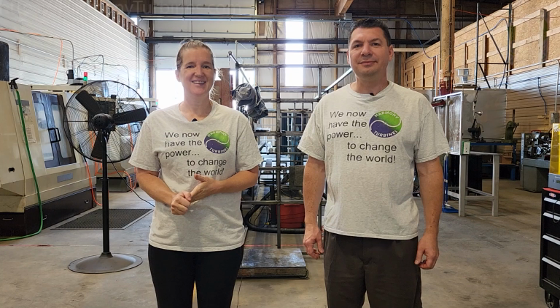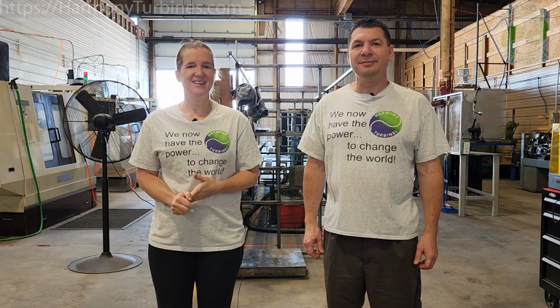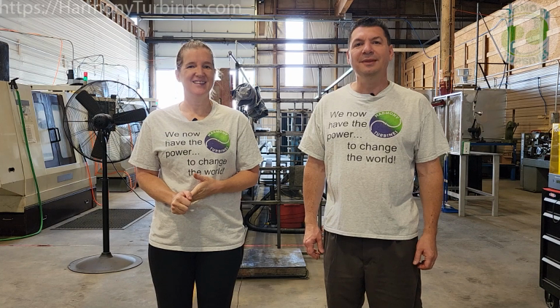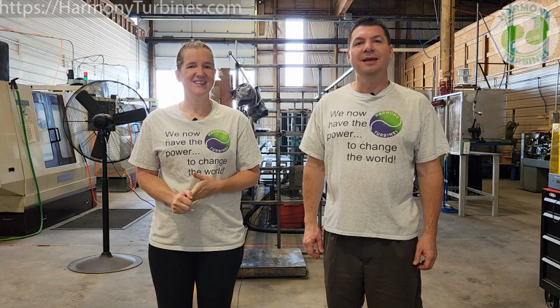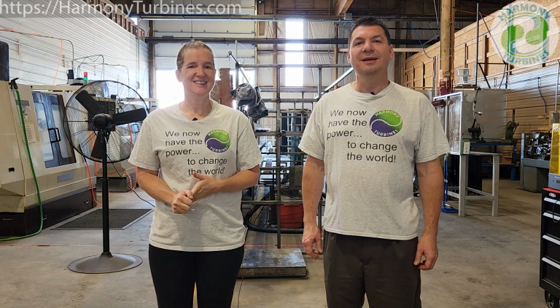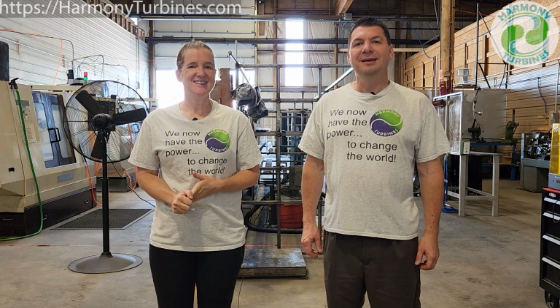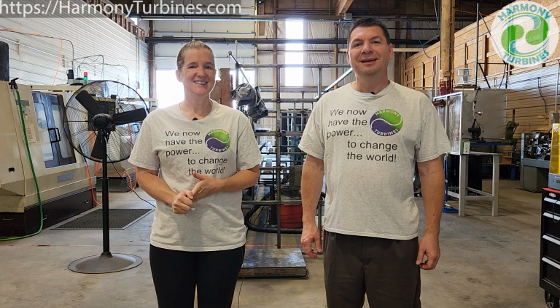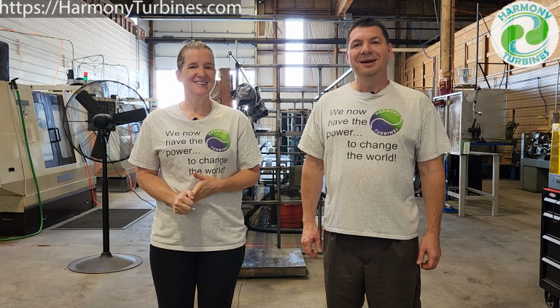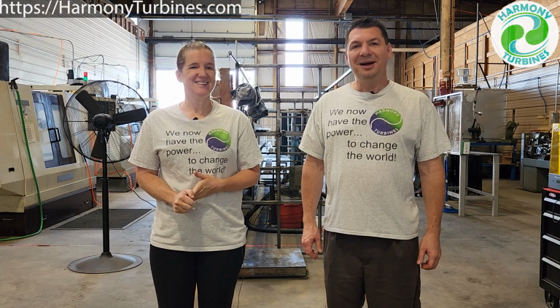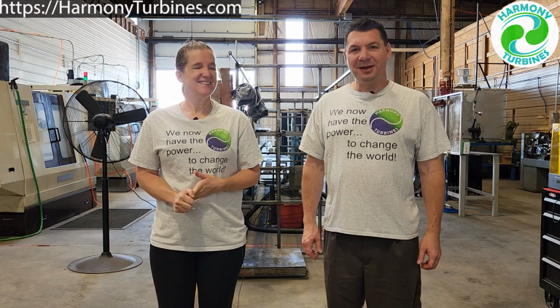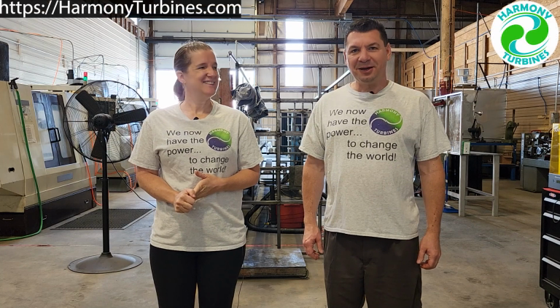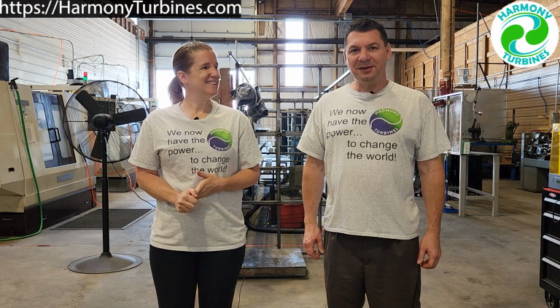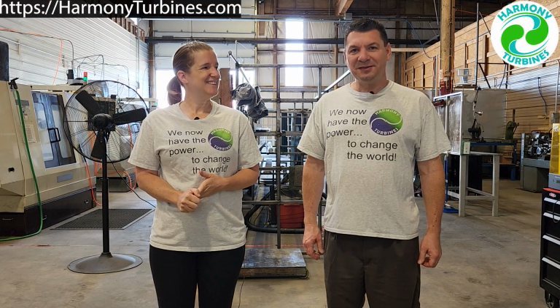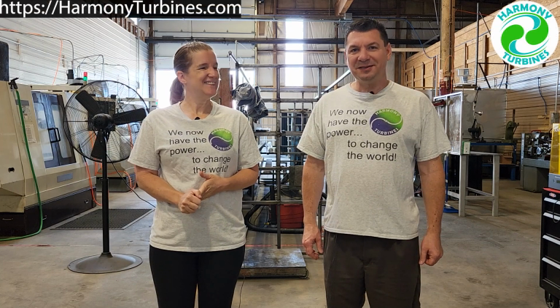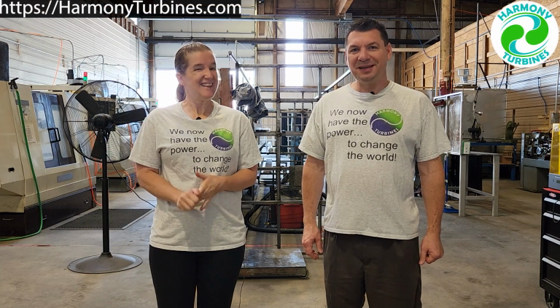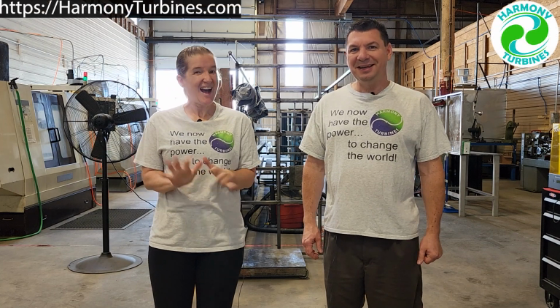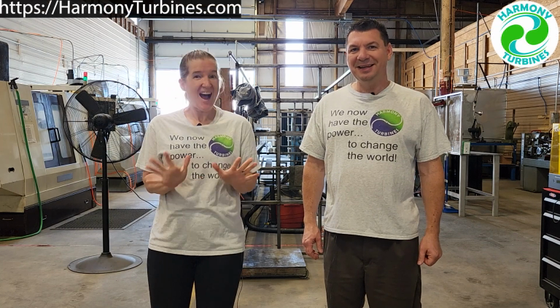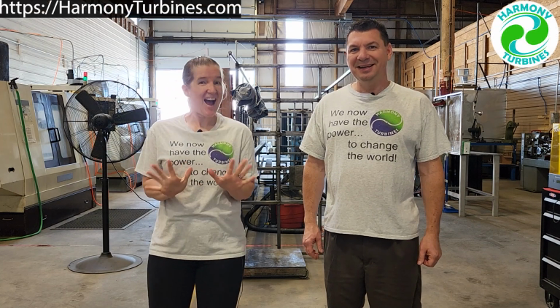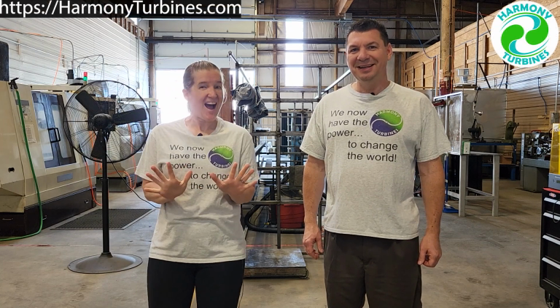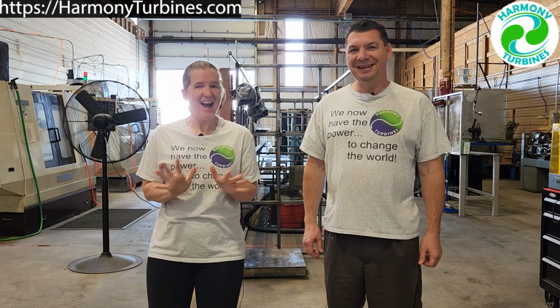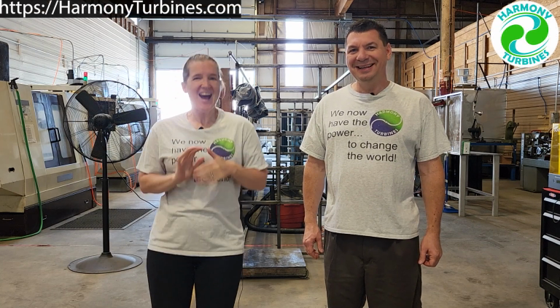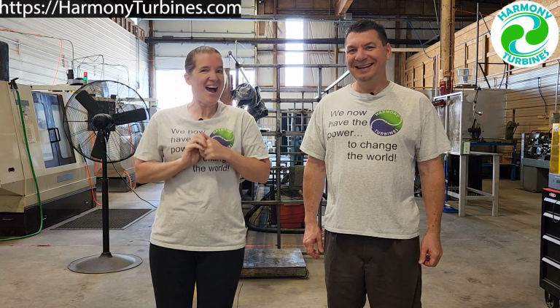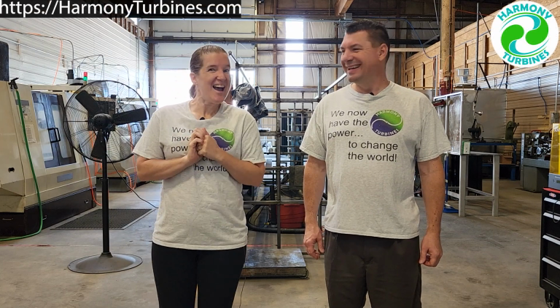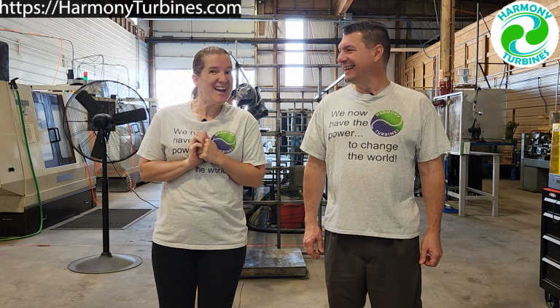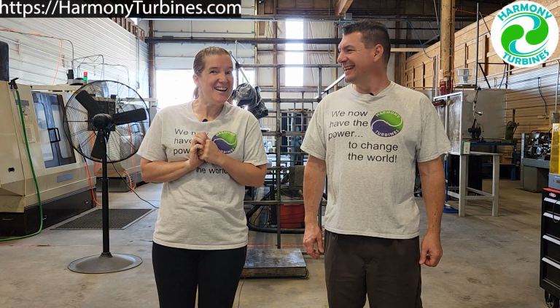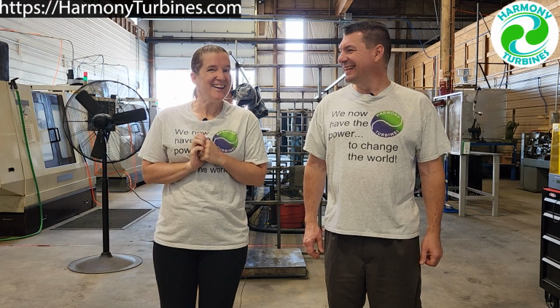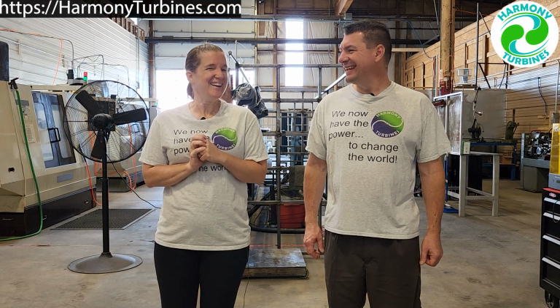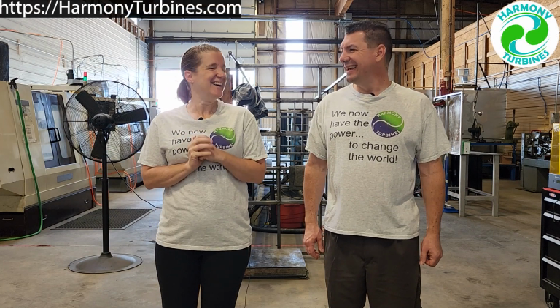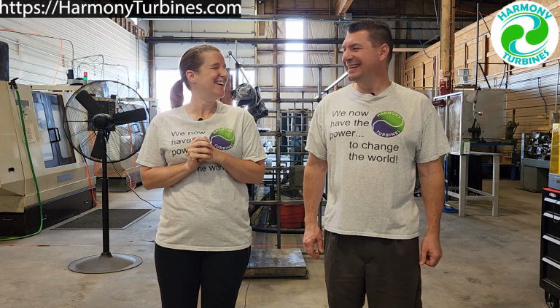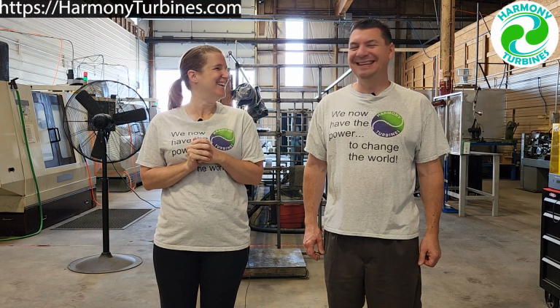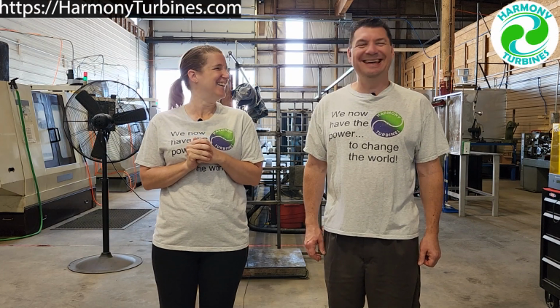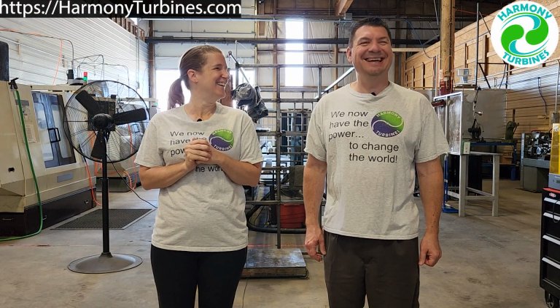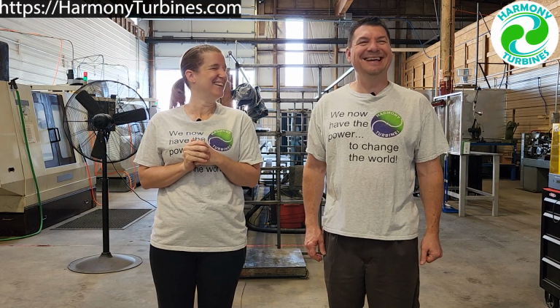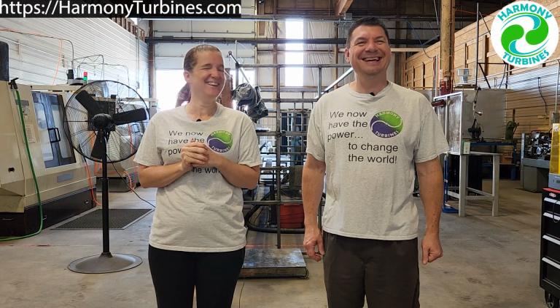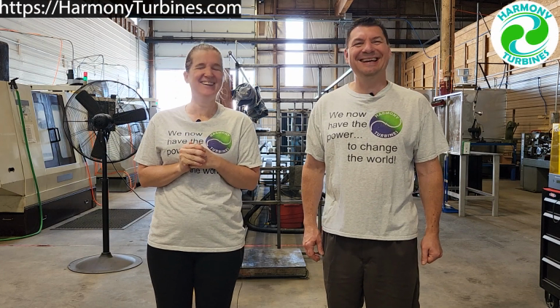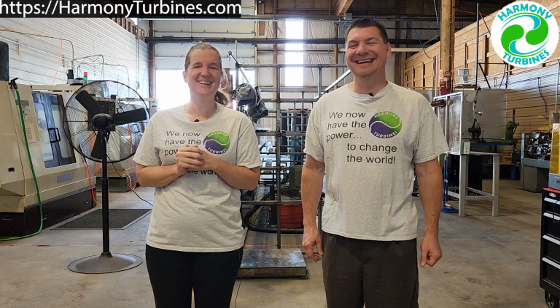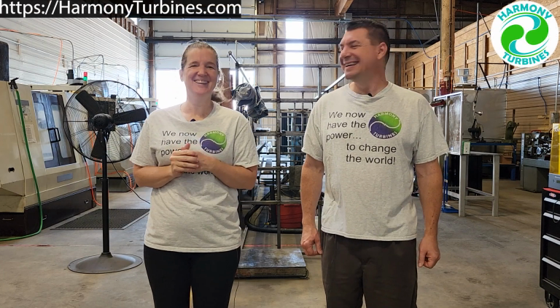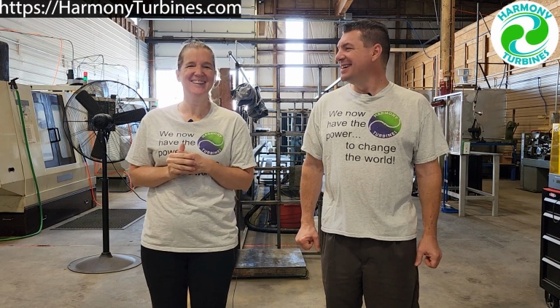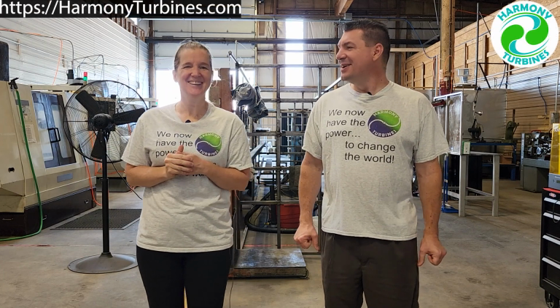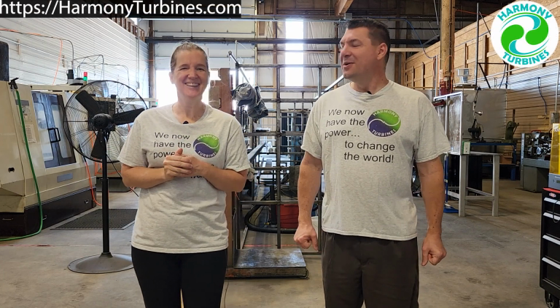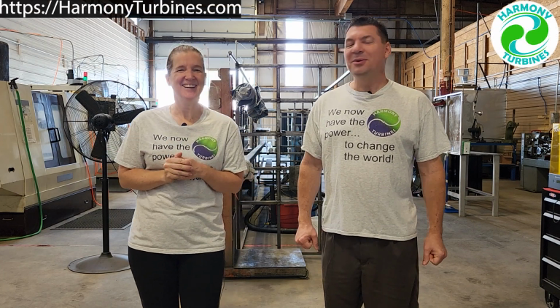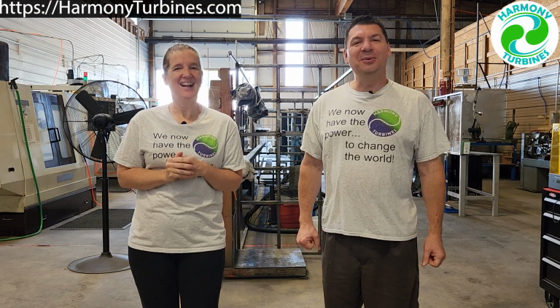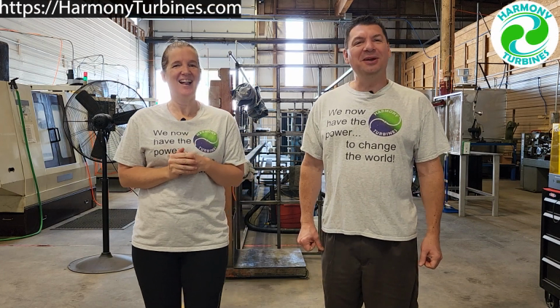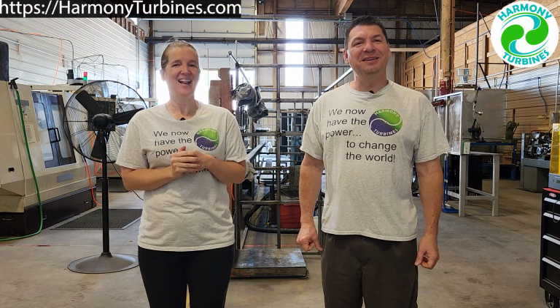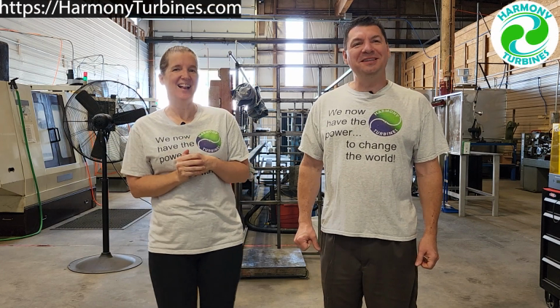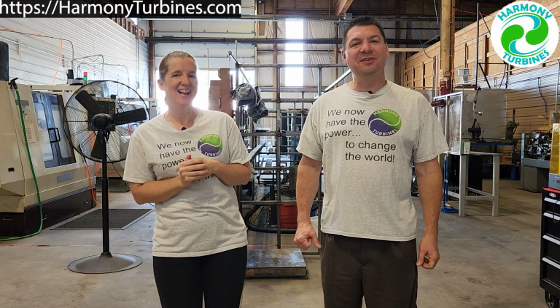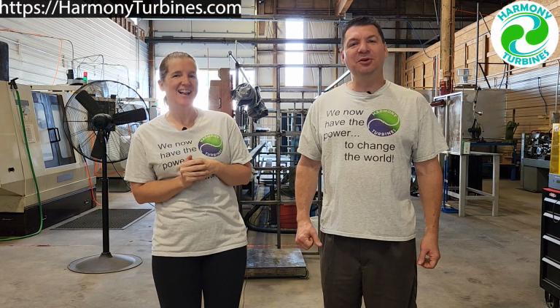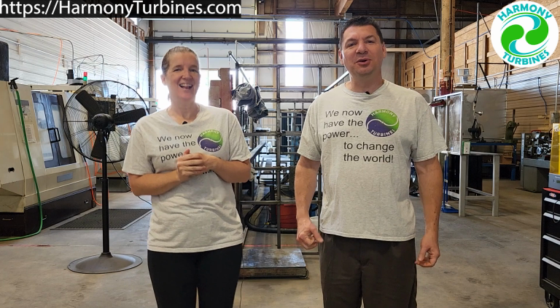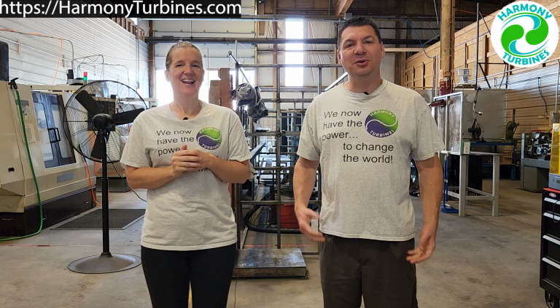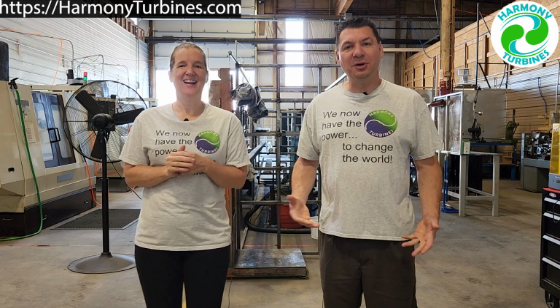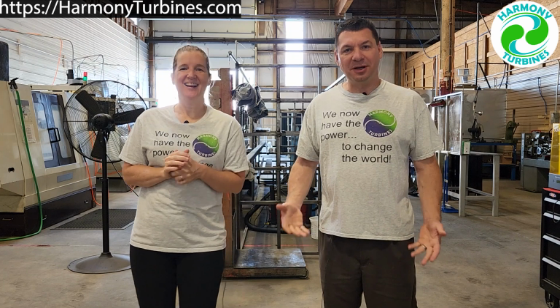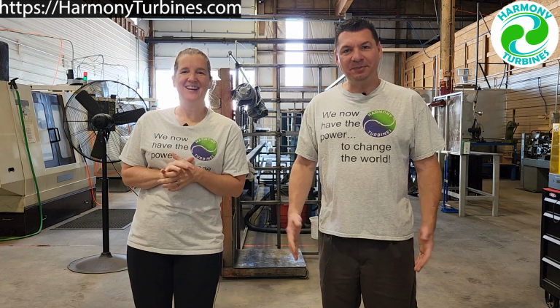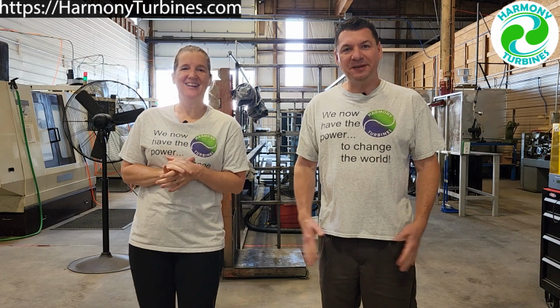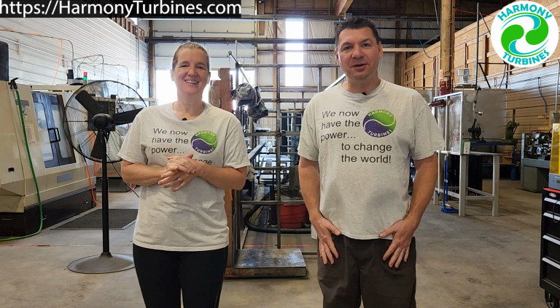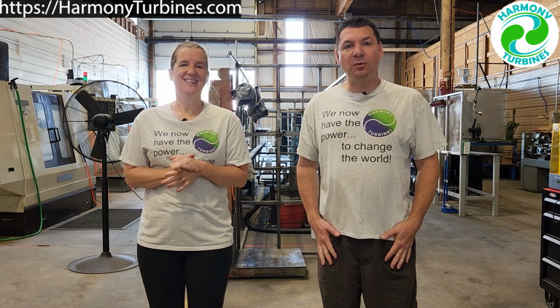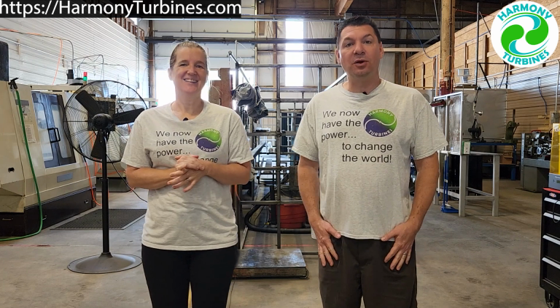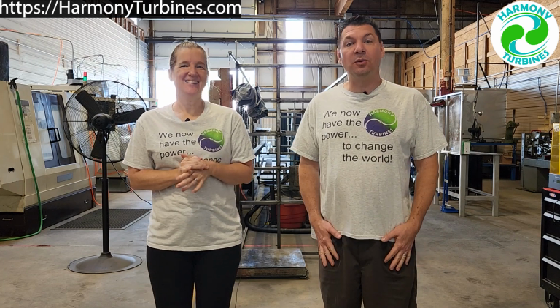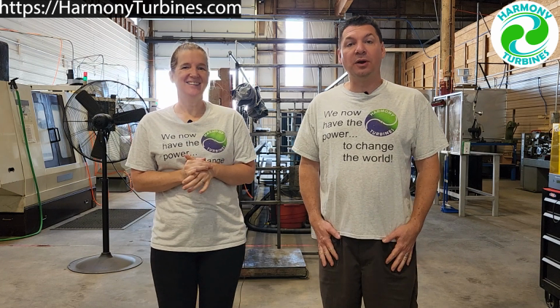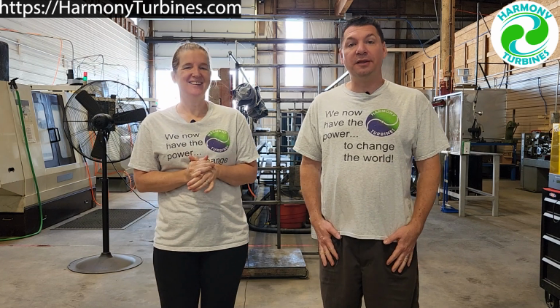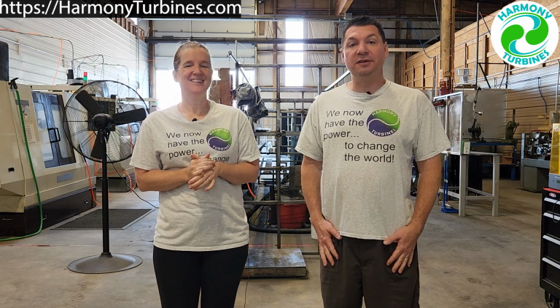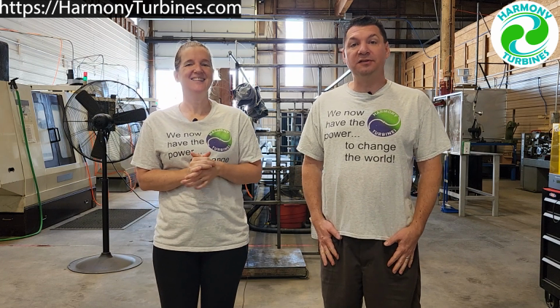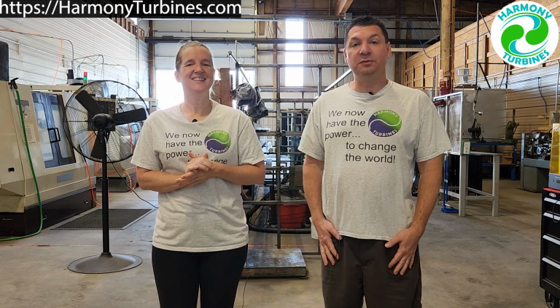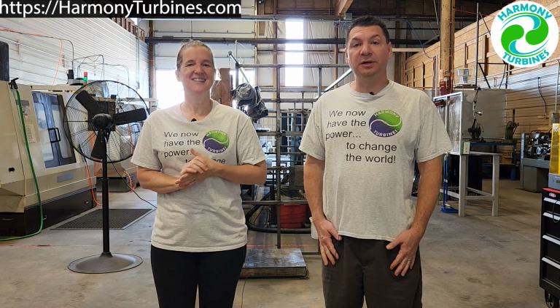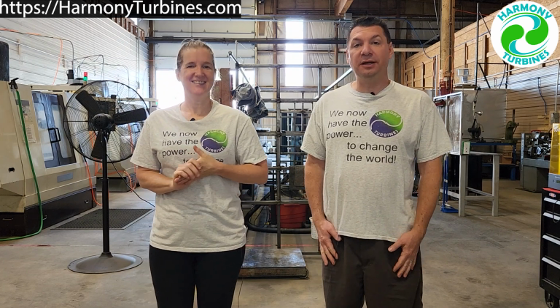Hi guys! We wanted to give you a quick update on where we're at this week.